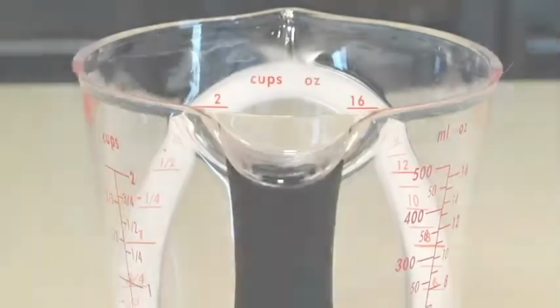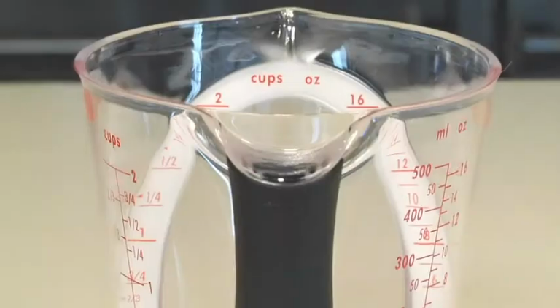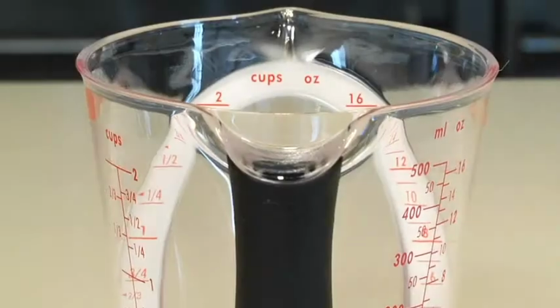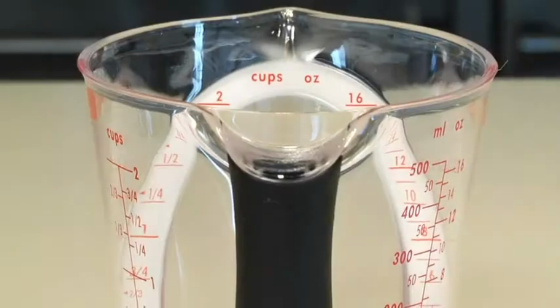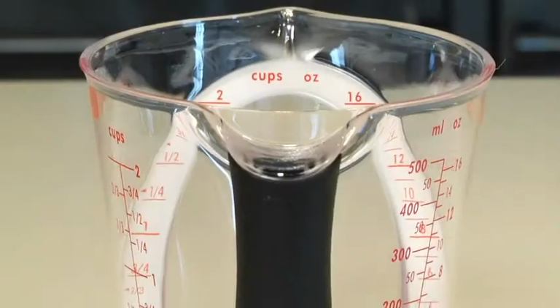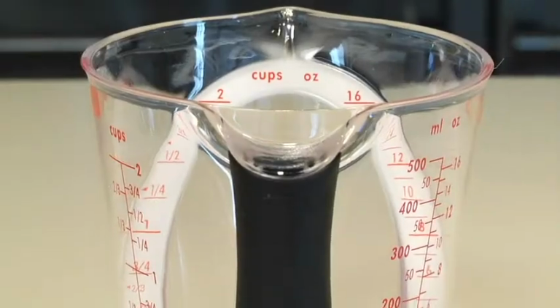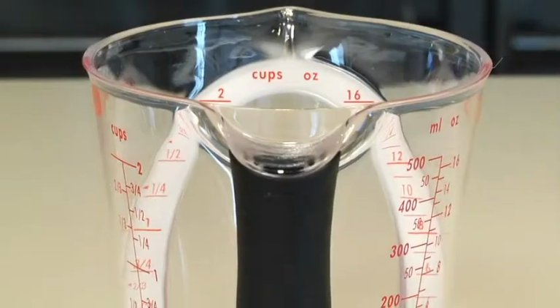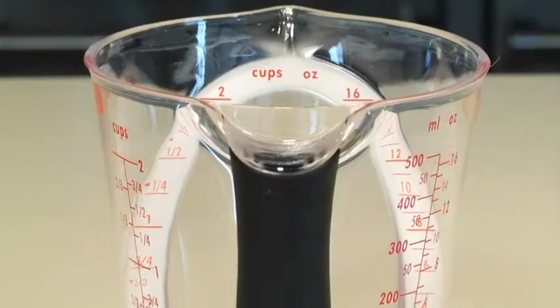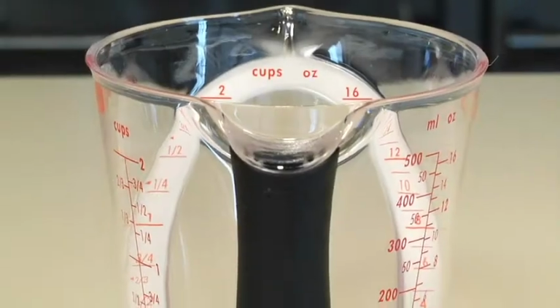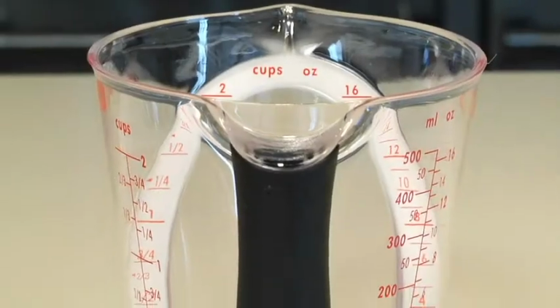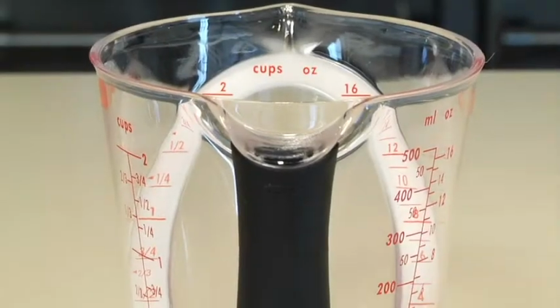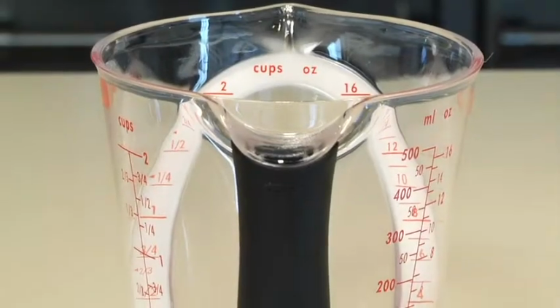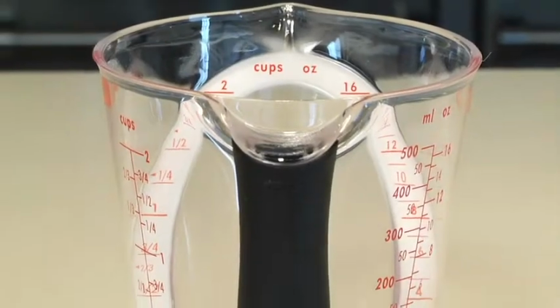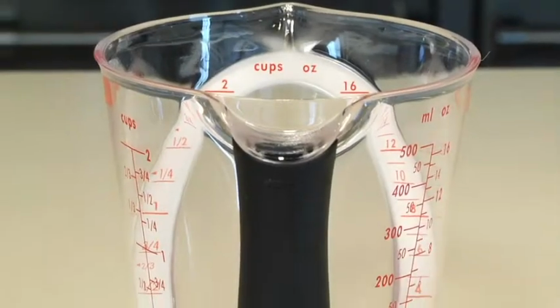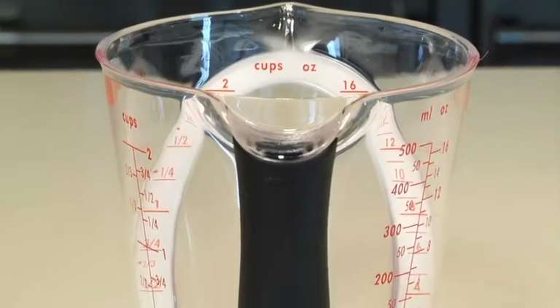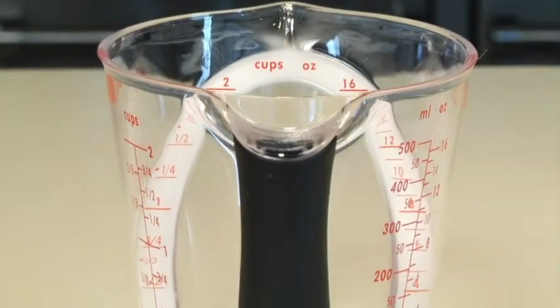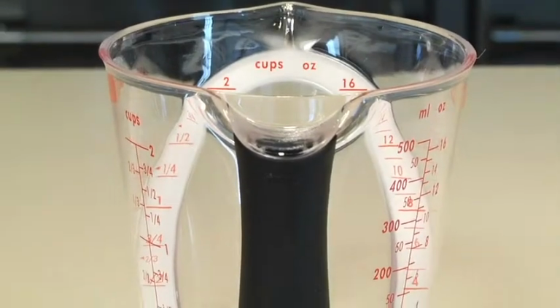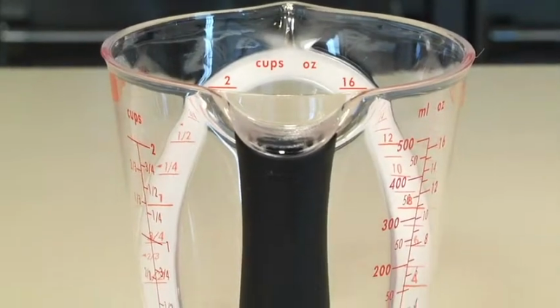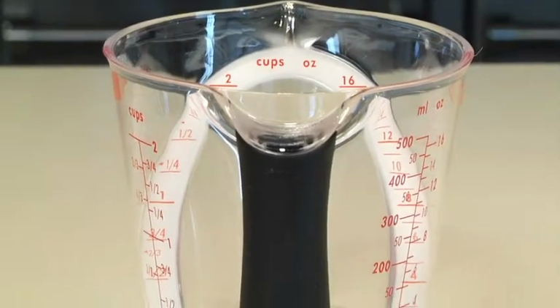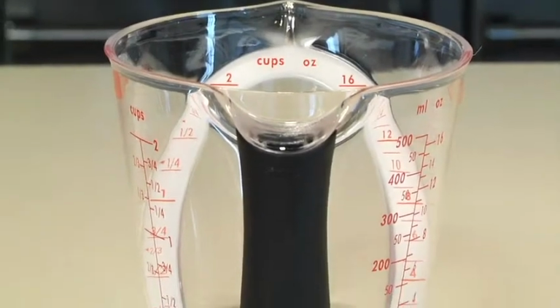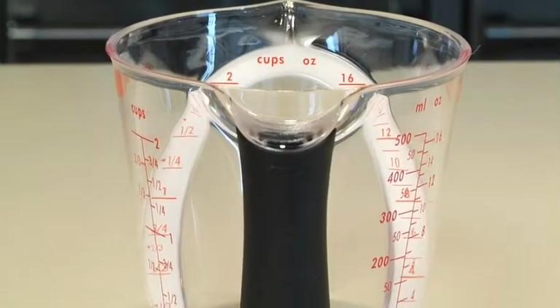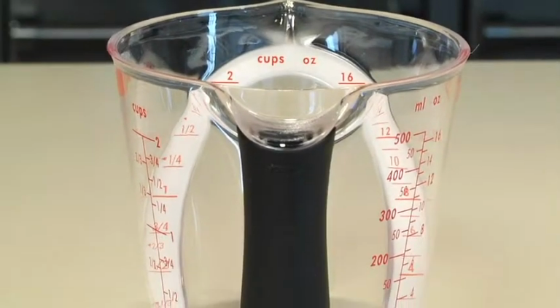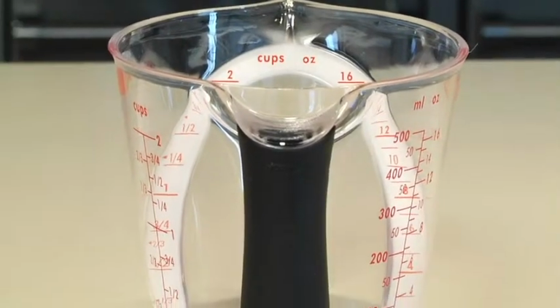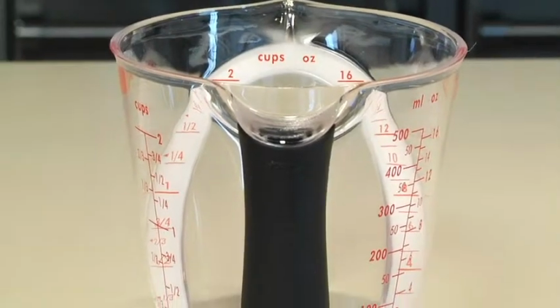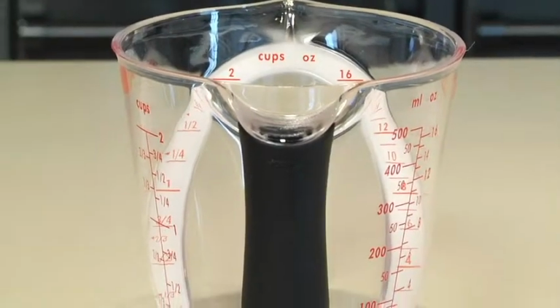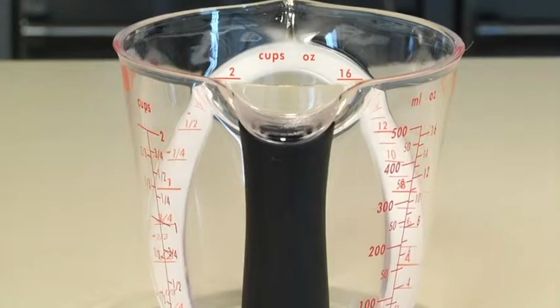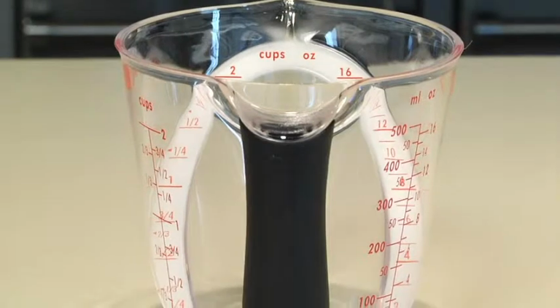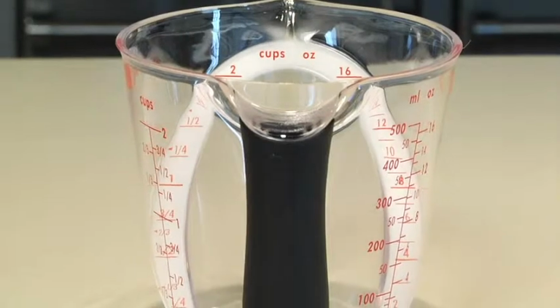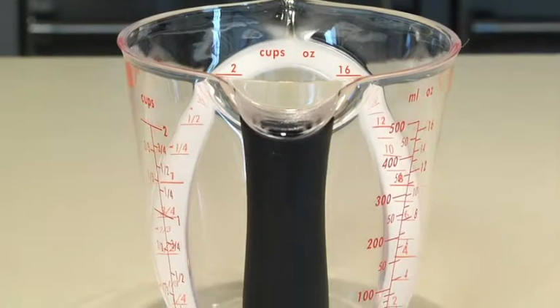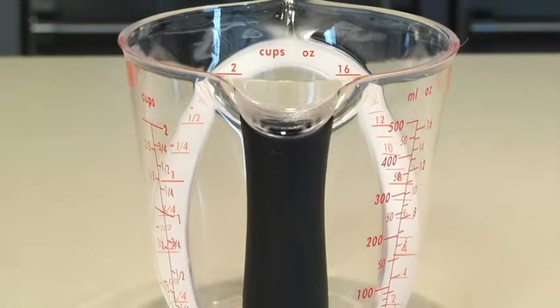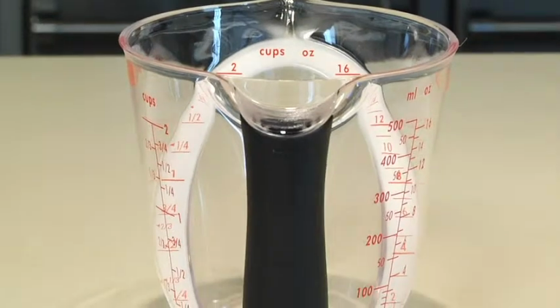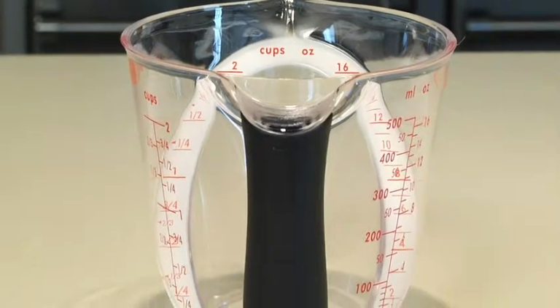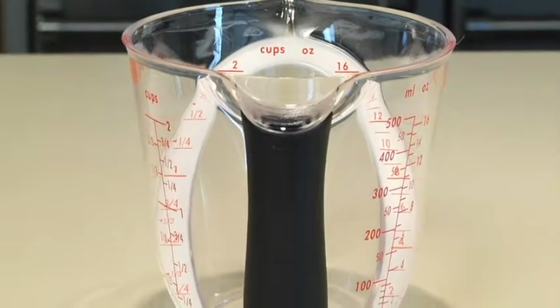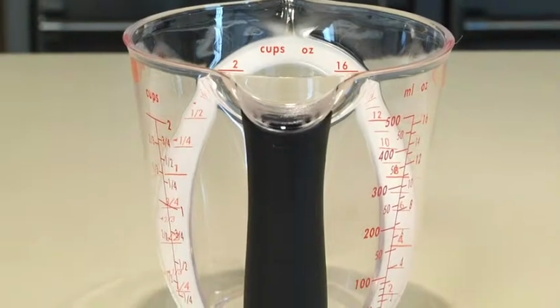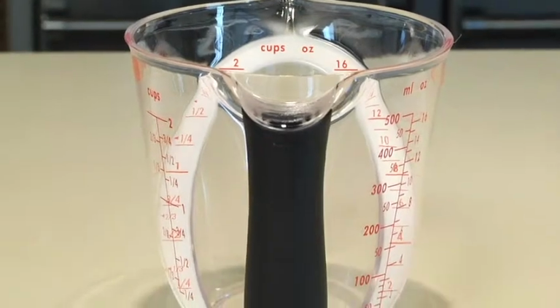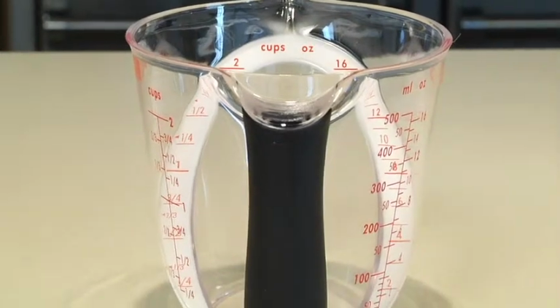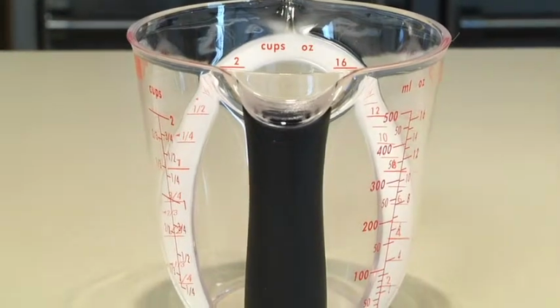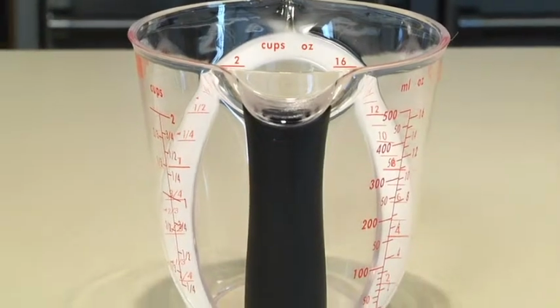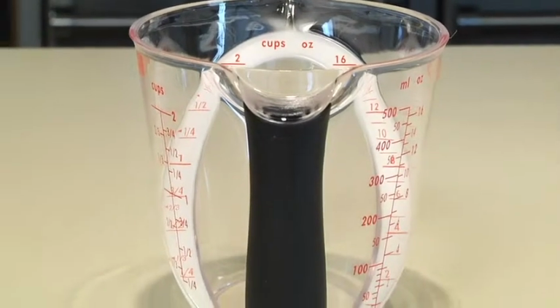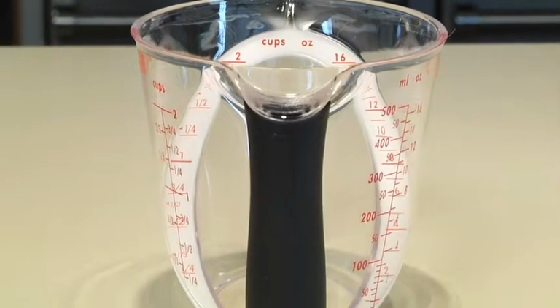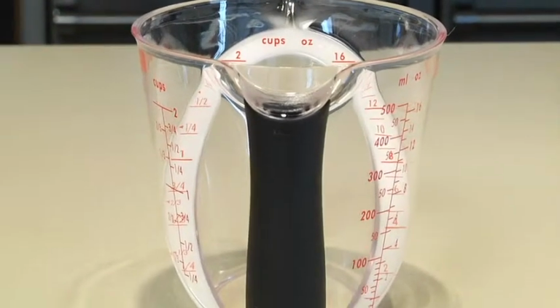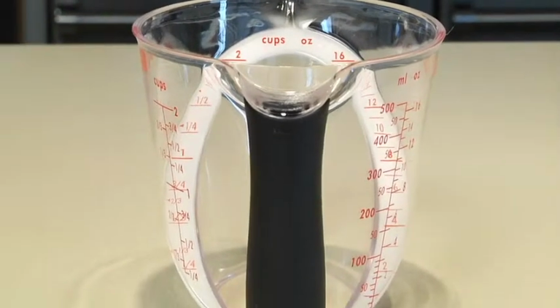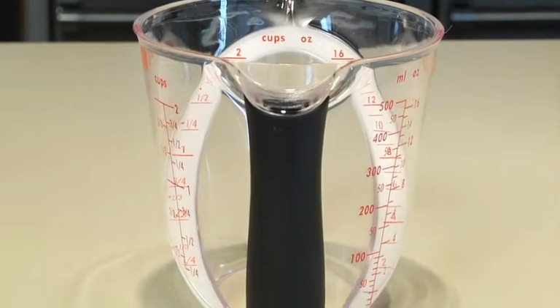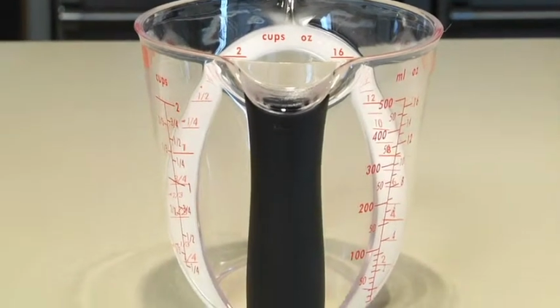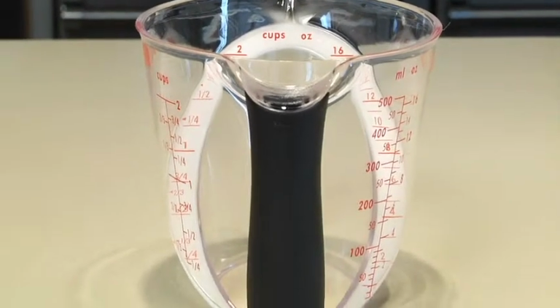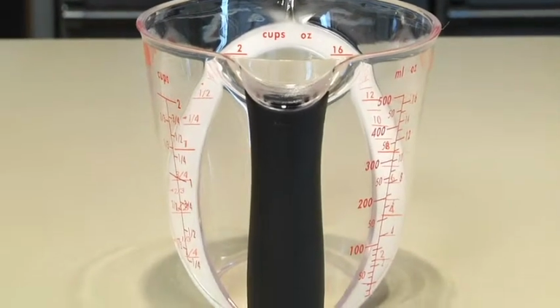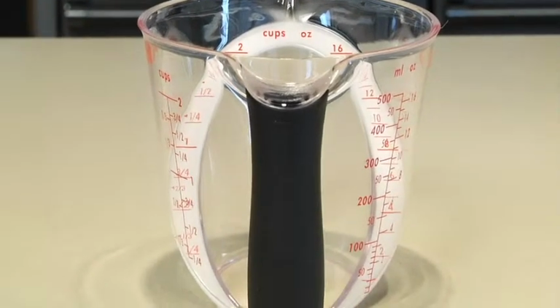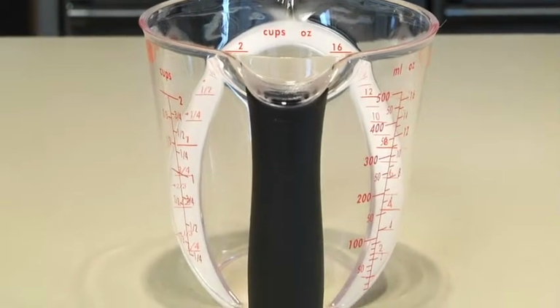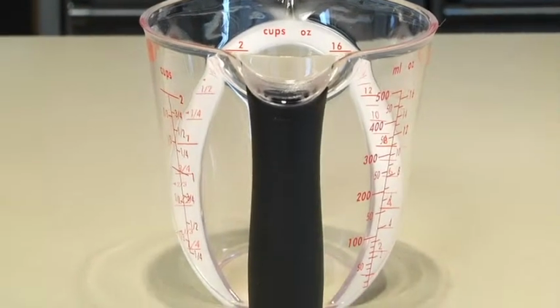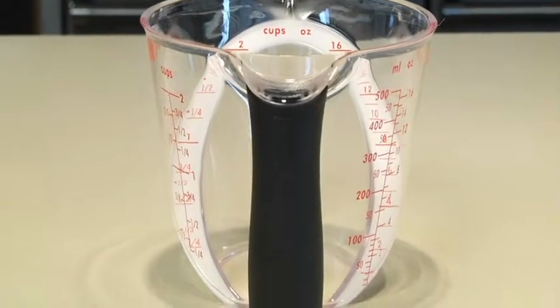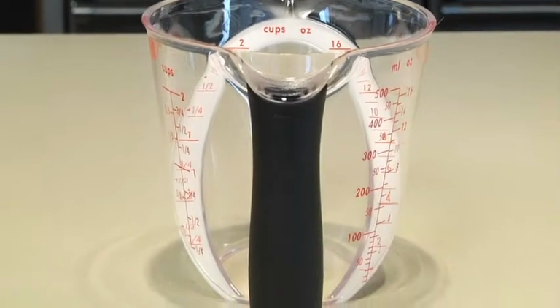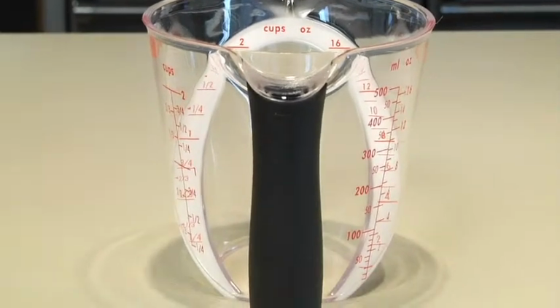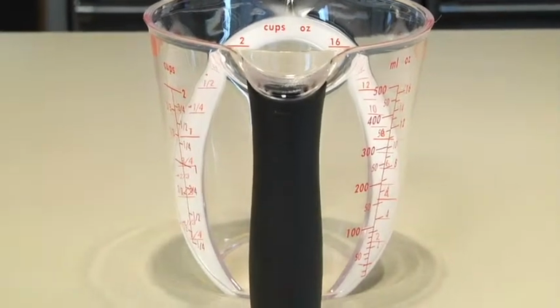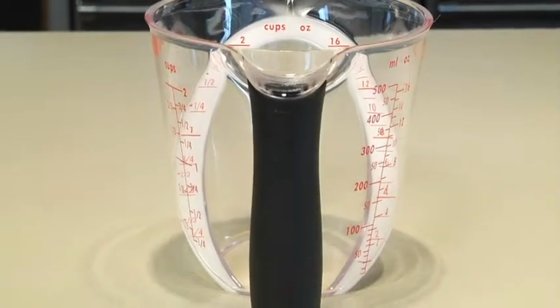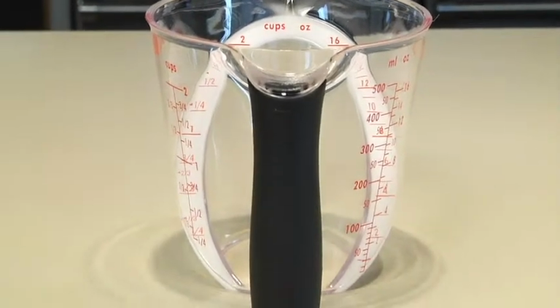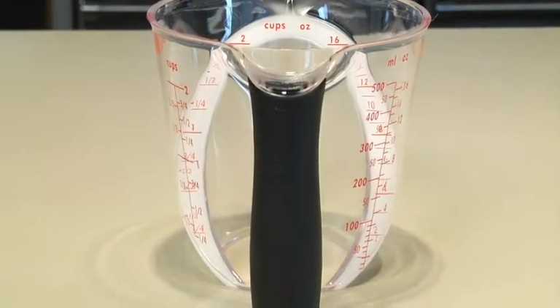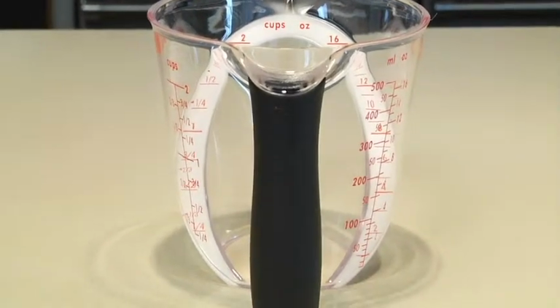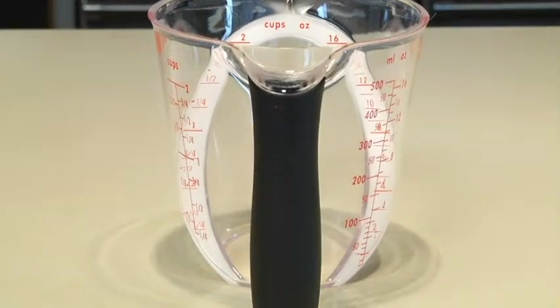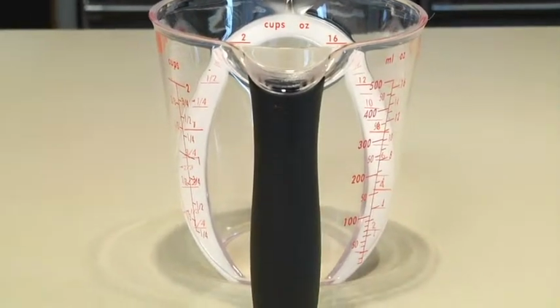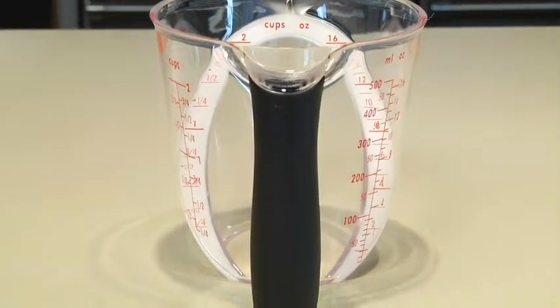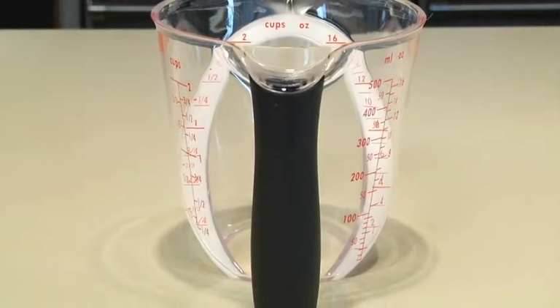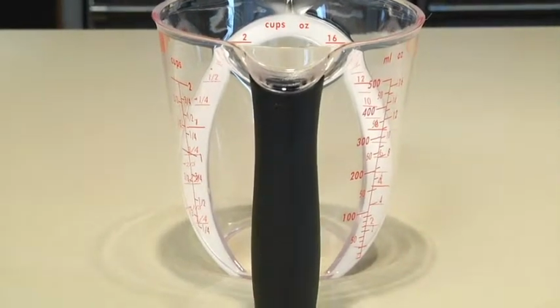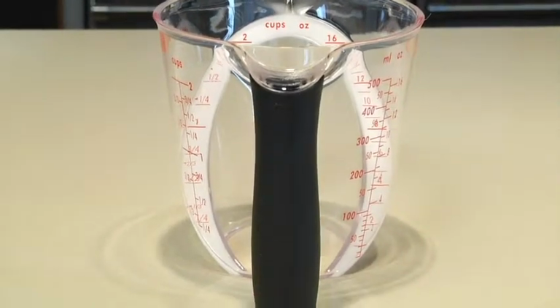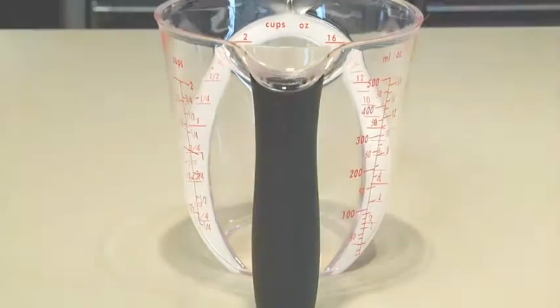Our angled measuring cups also feature a soft non-slip handle, giving you a firm grip even when your hands are wet.